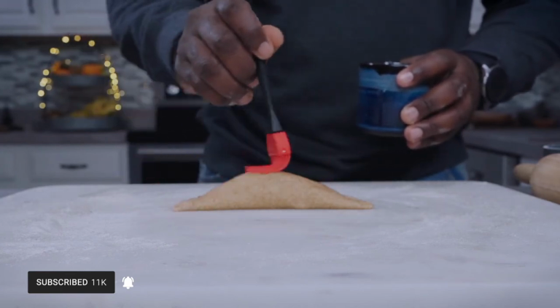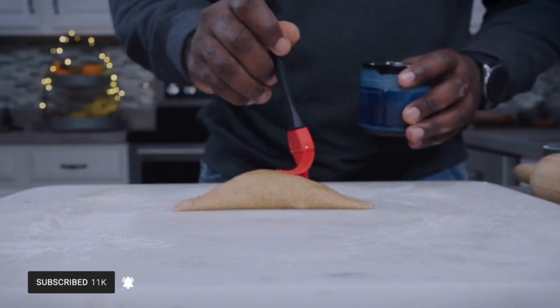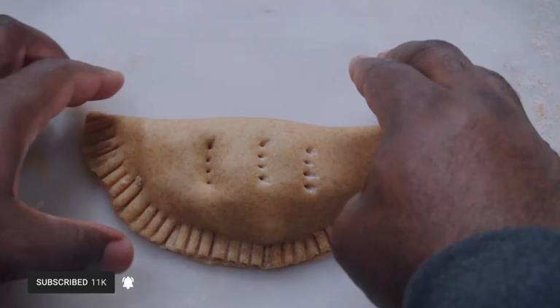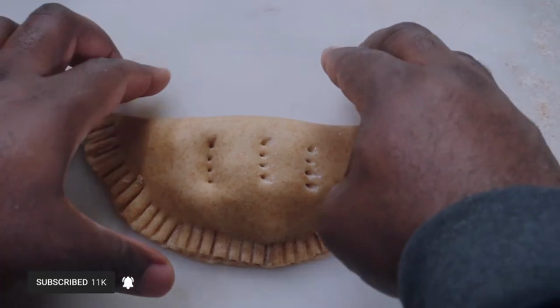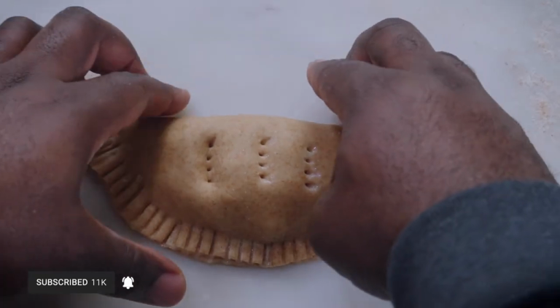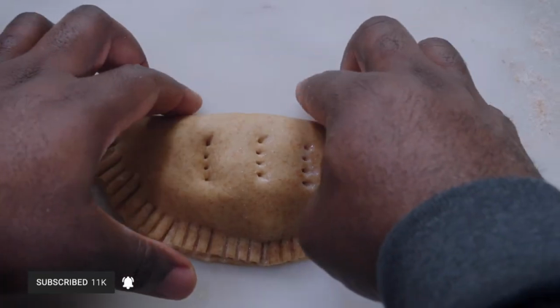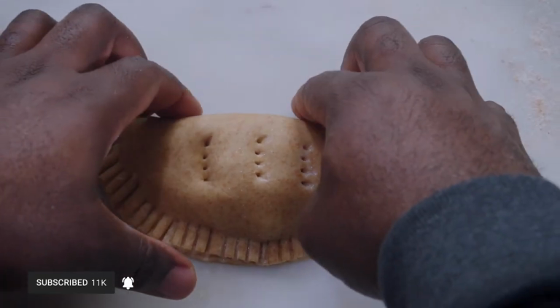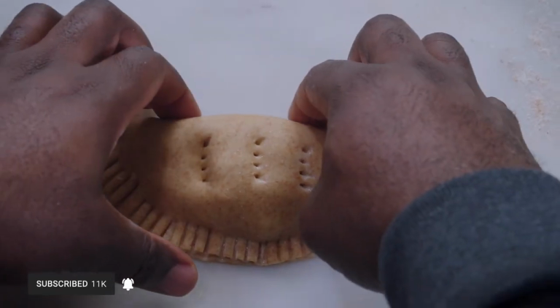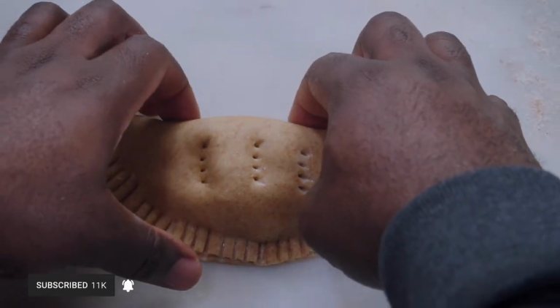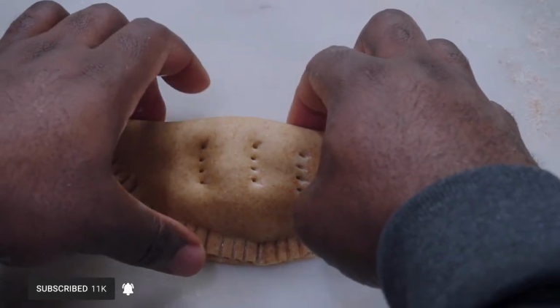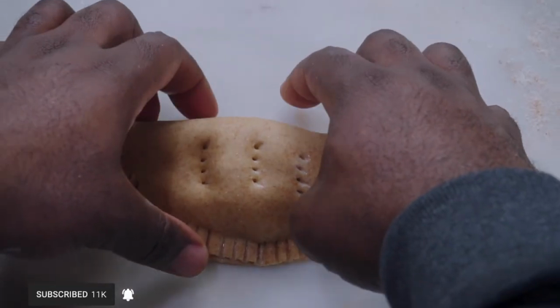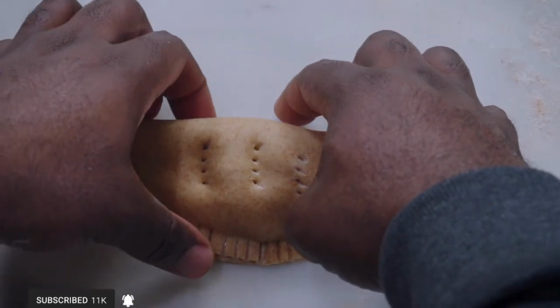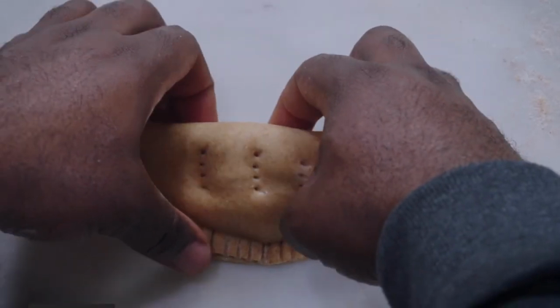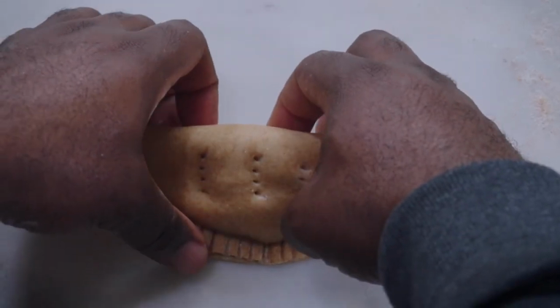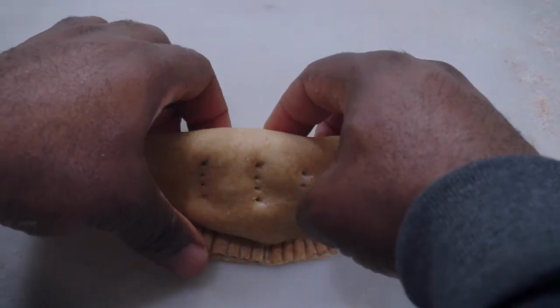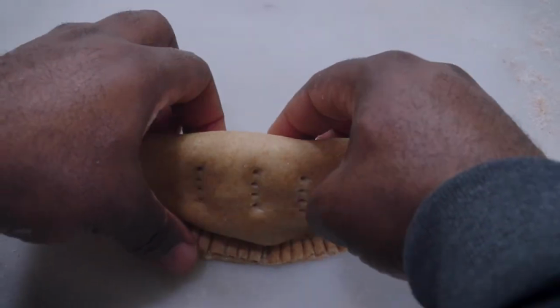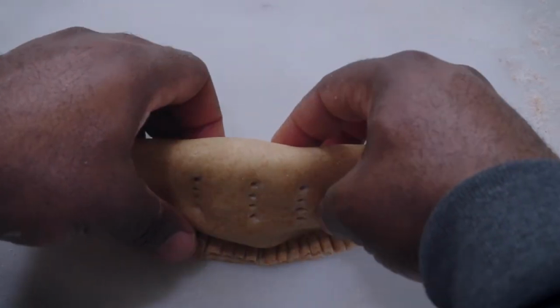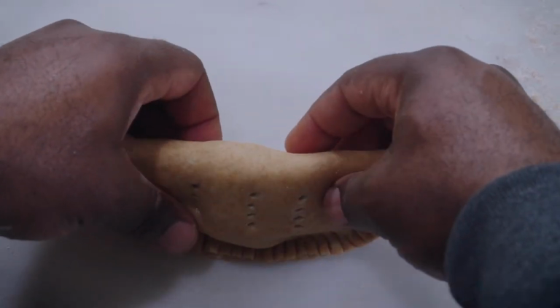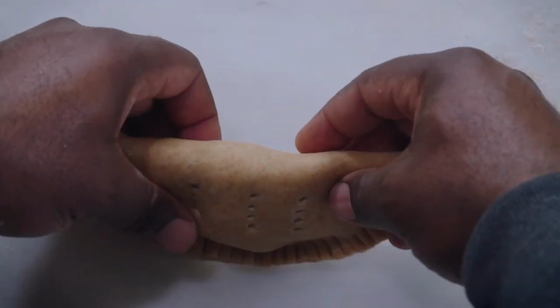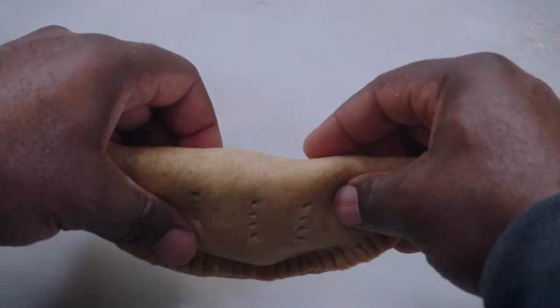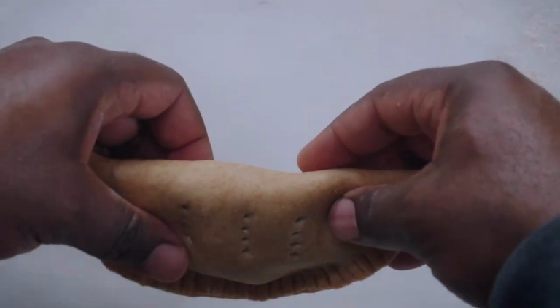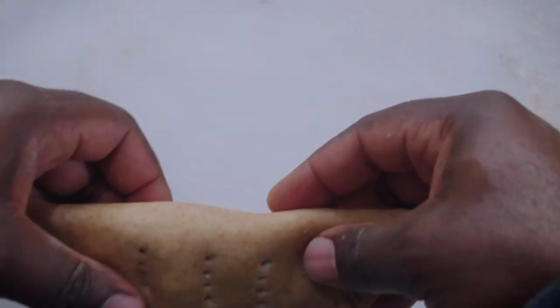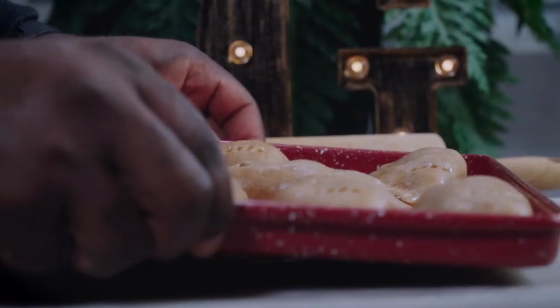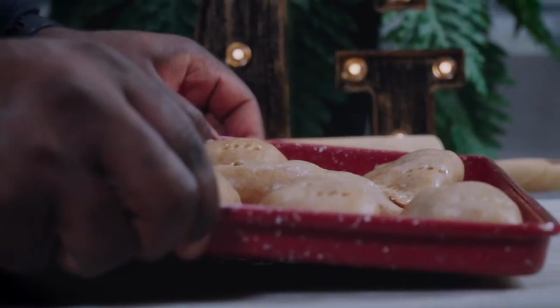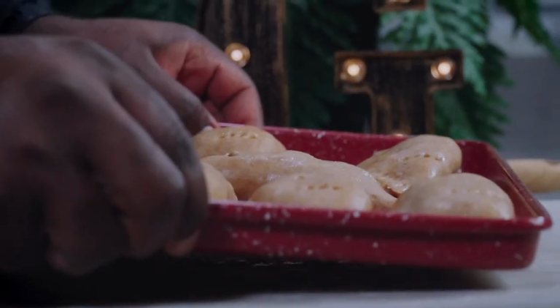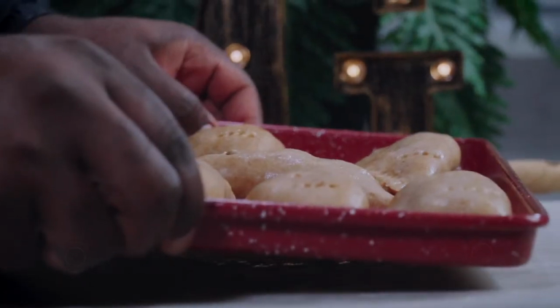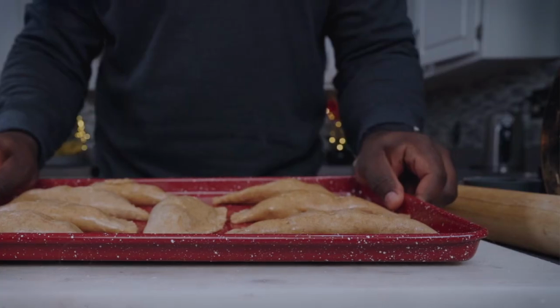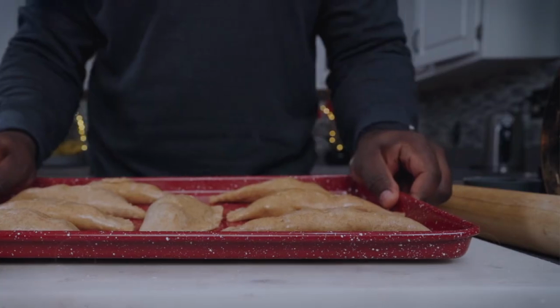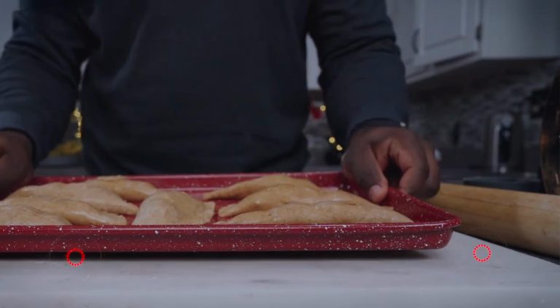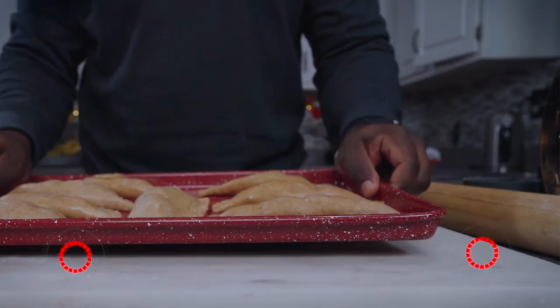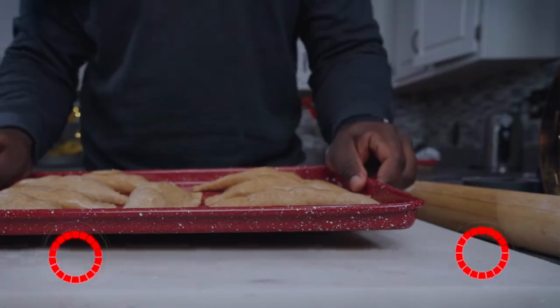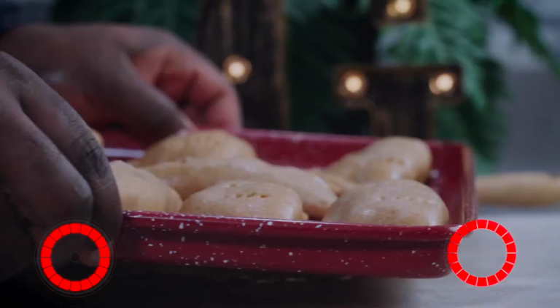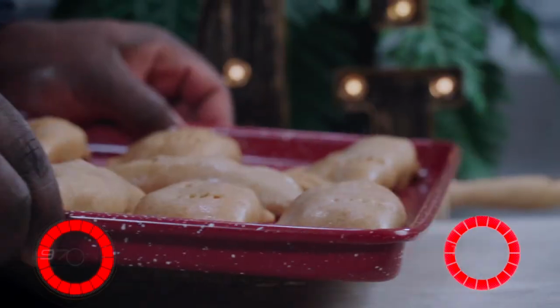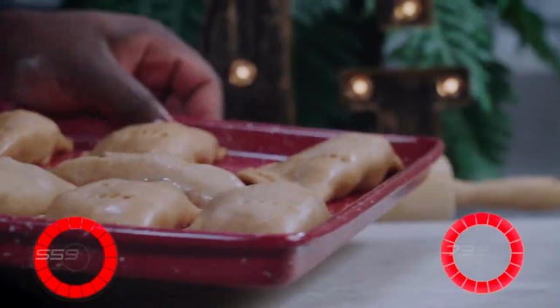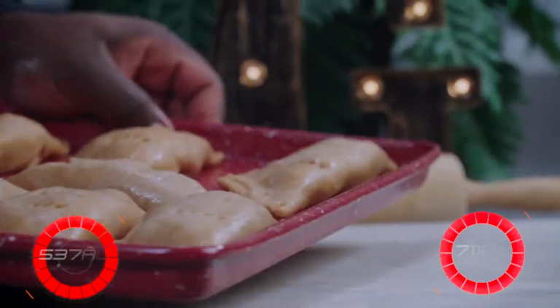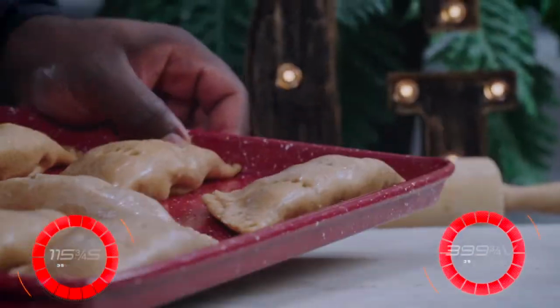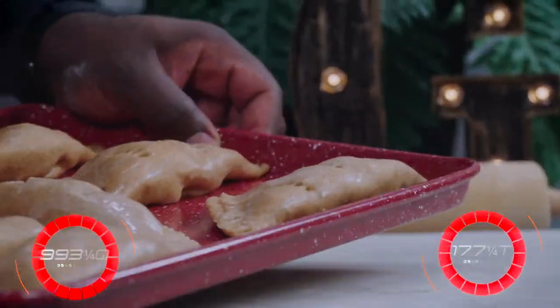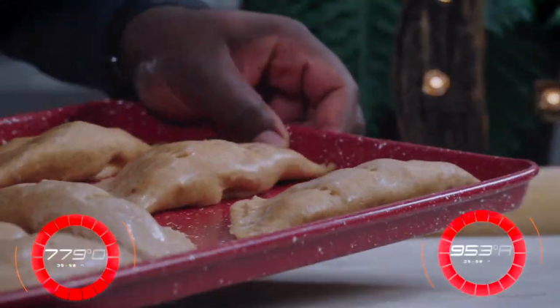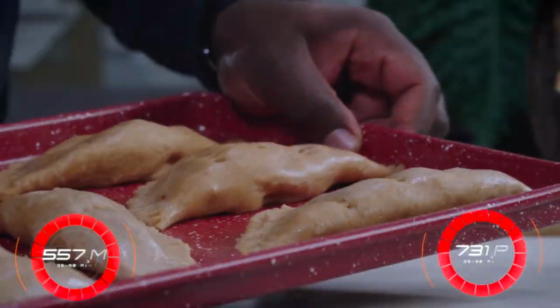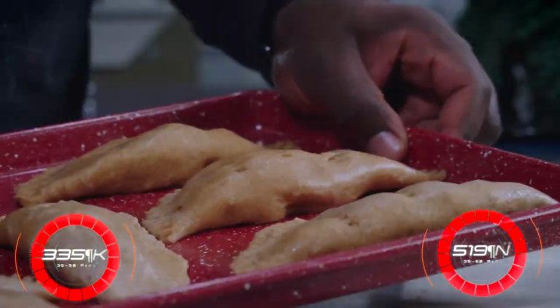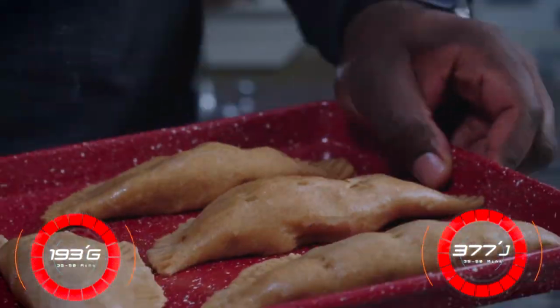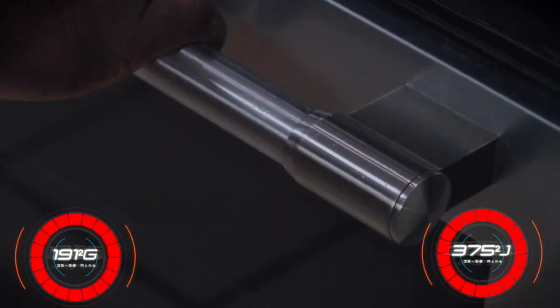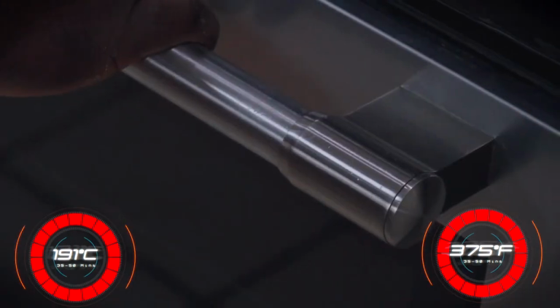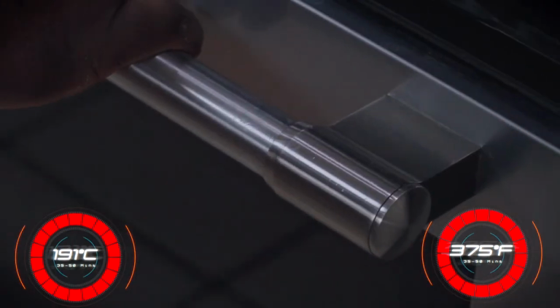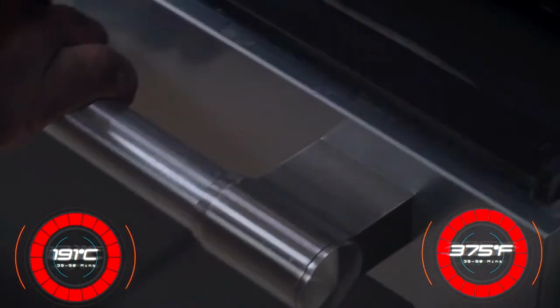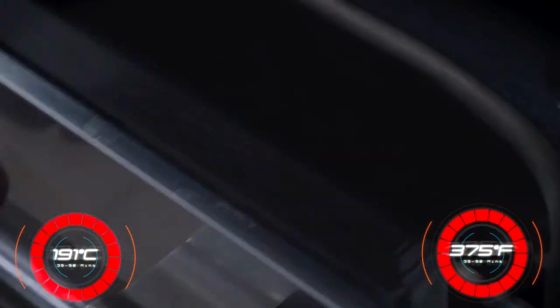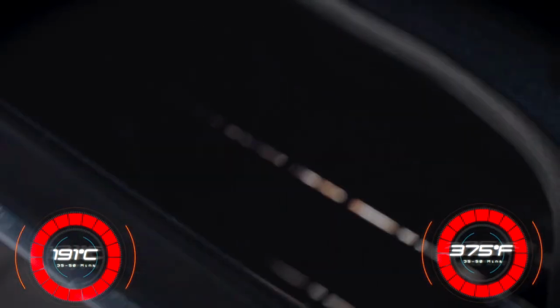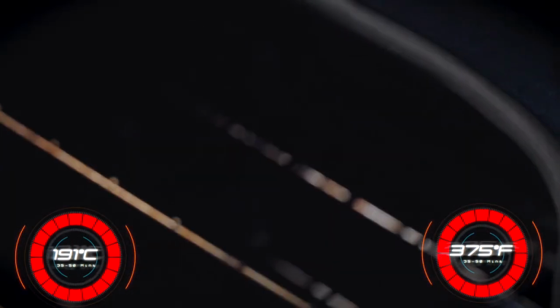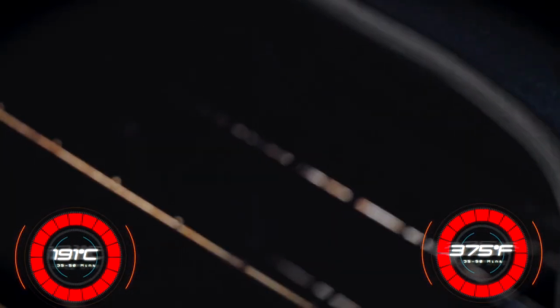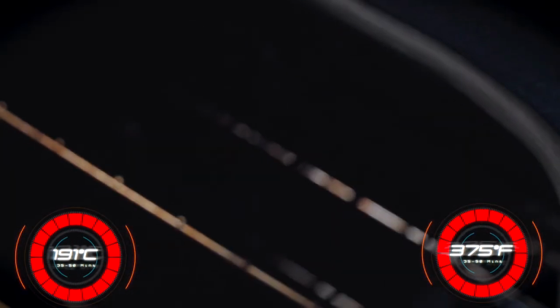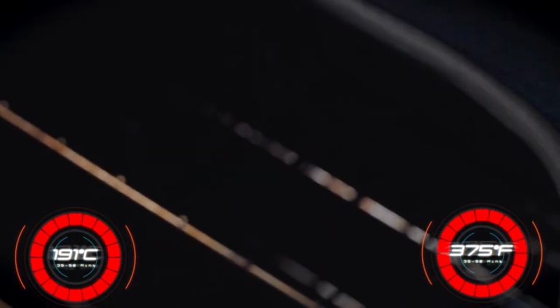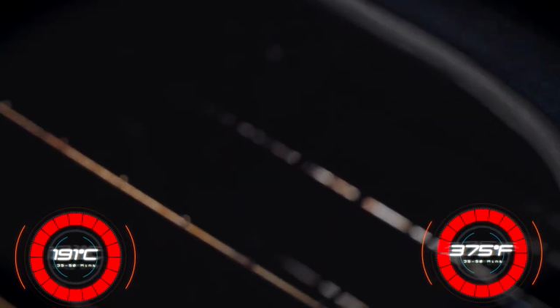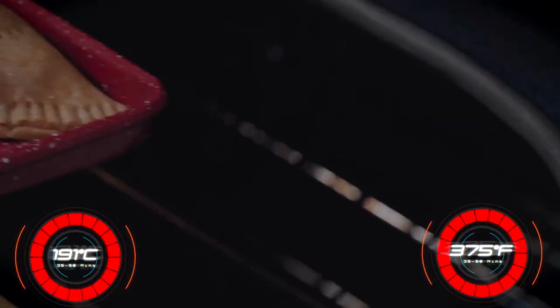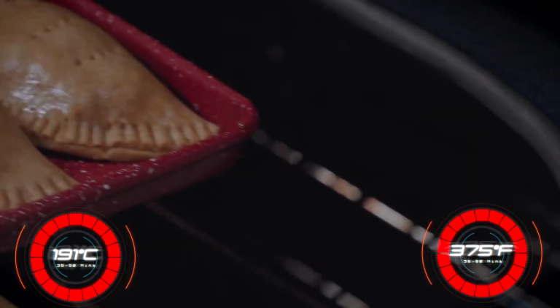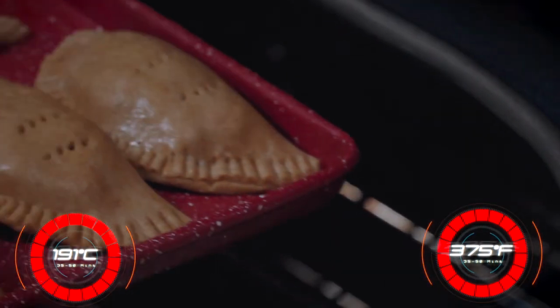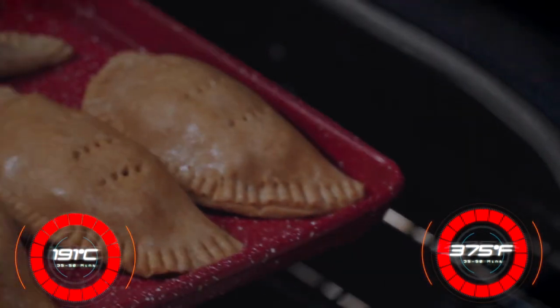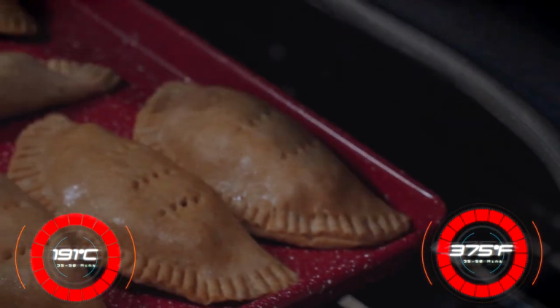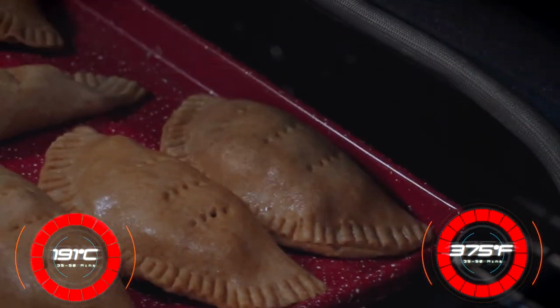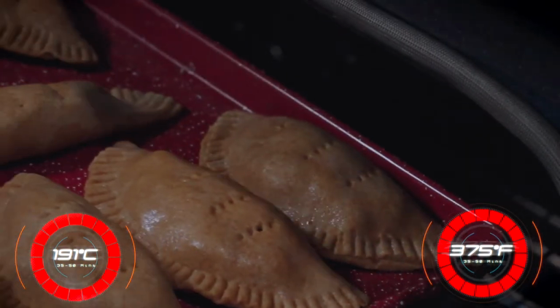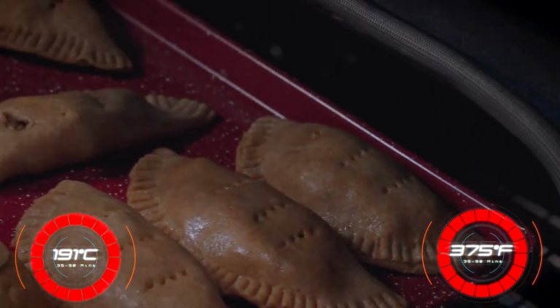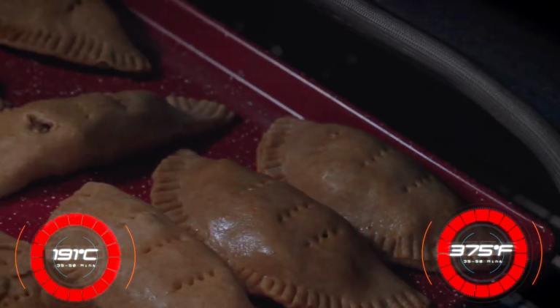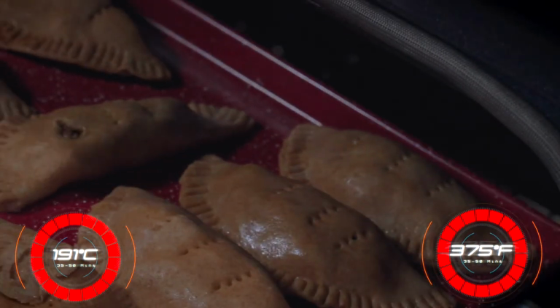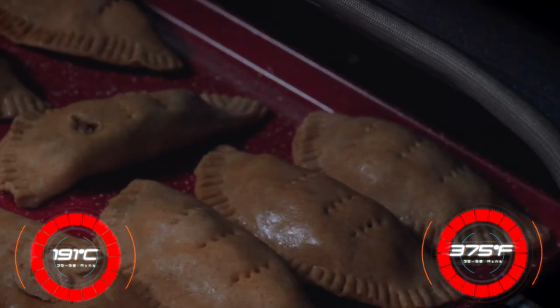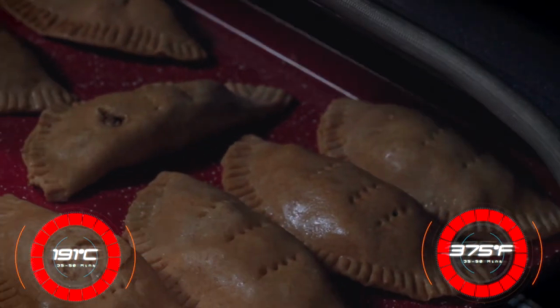I'm fully confident you all can now make this. Now let's bake it in the oven for 35 to 50 minutes at 375 degrees Fahrenheit.